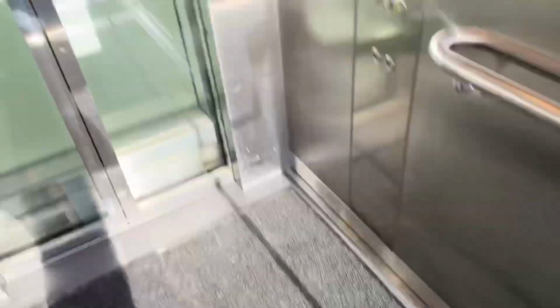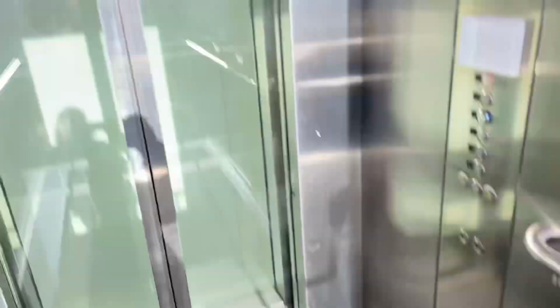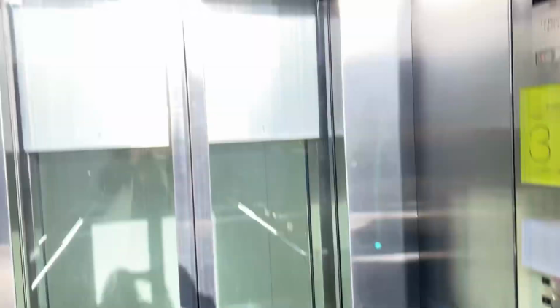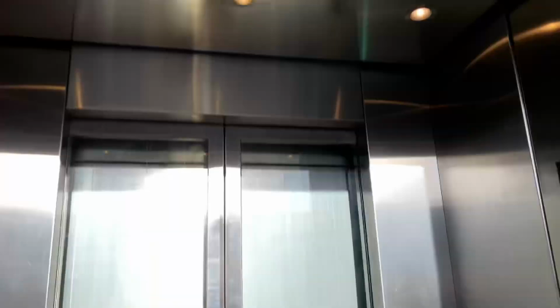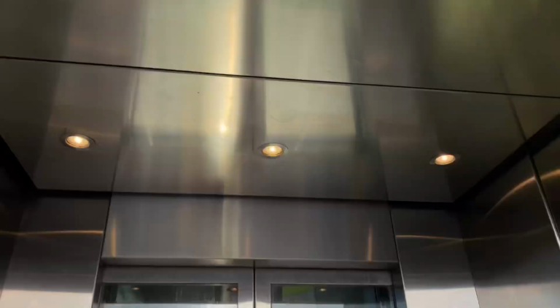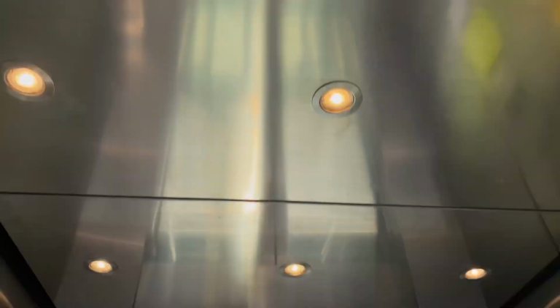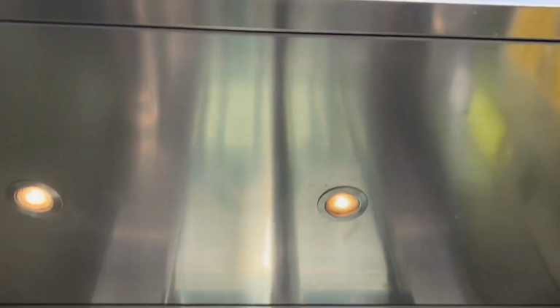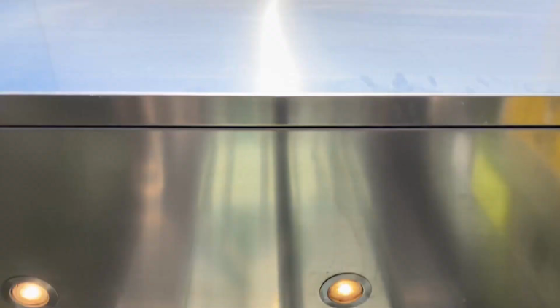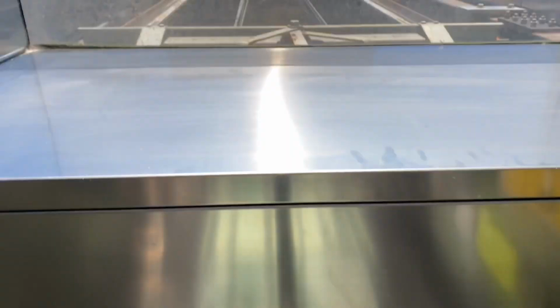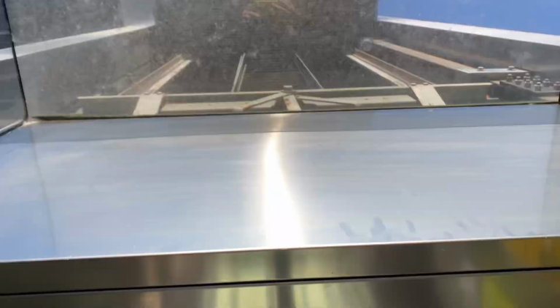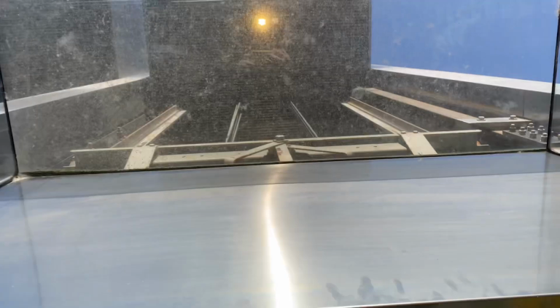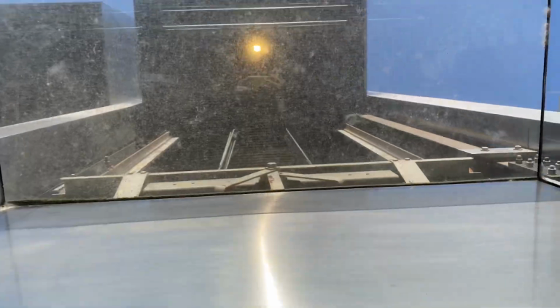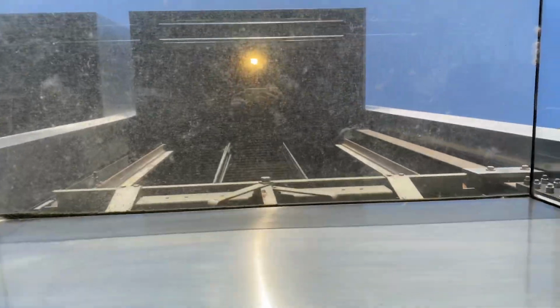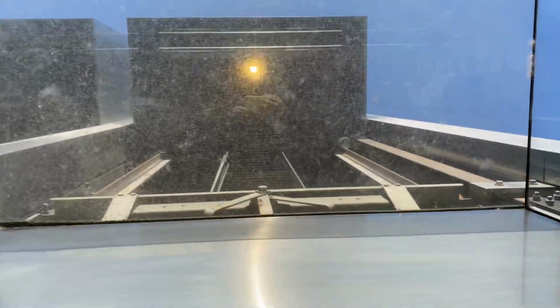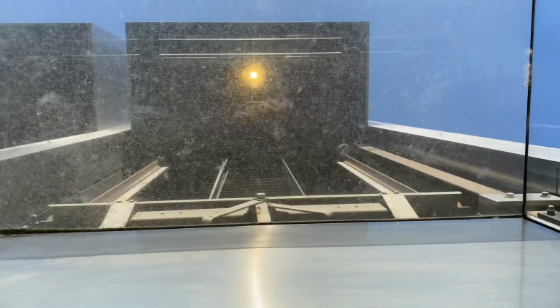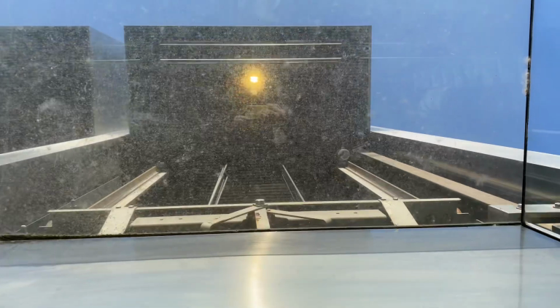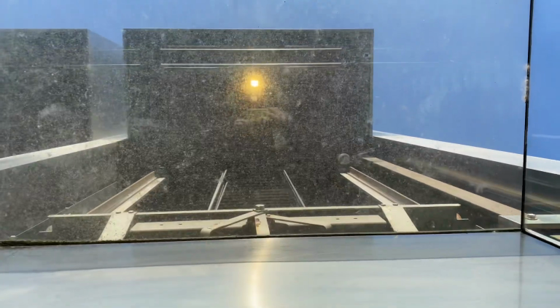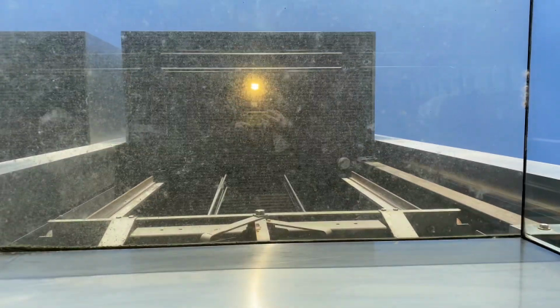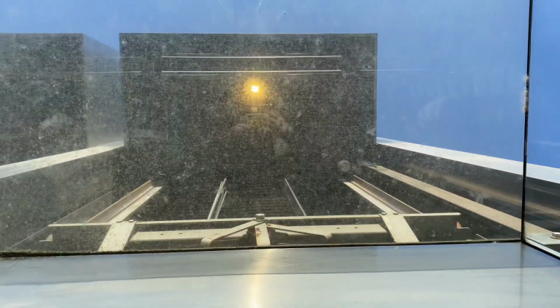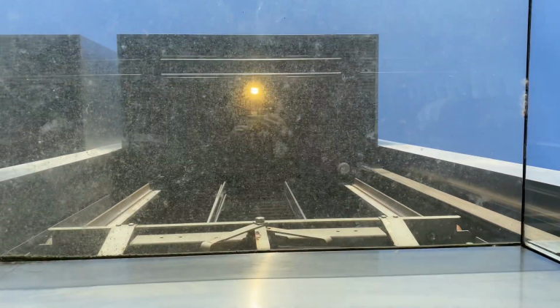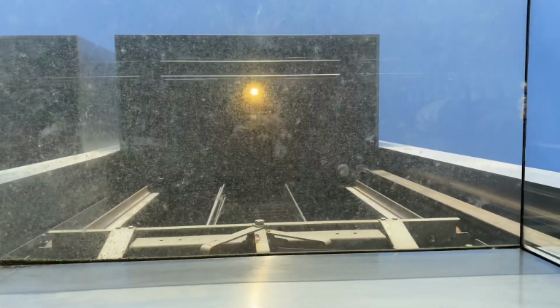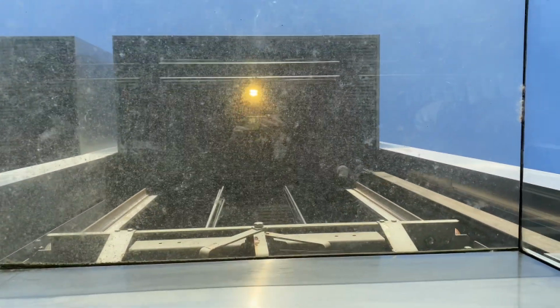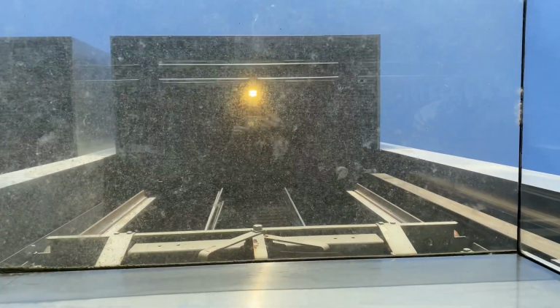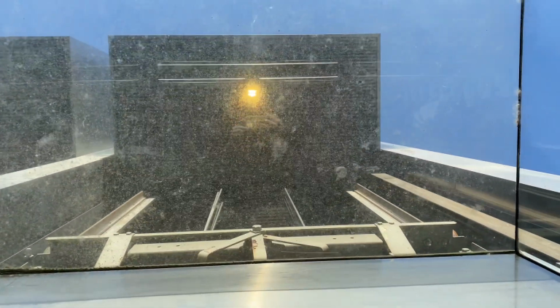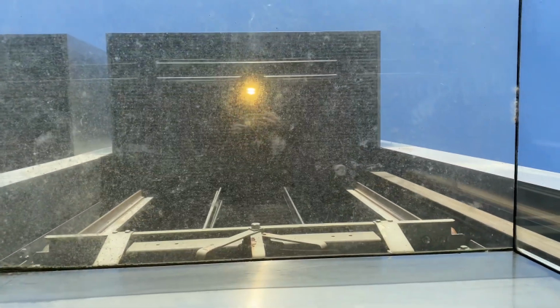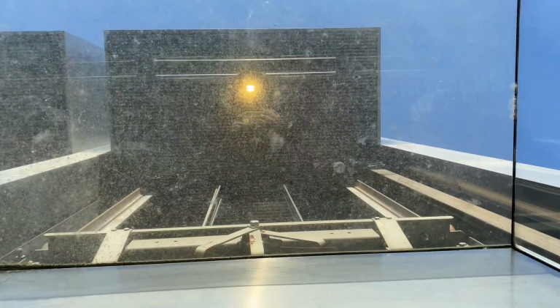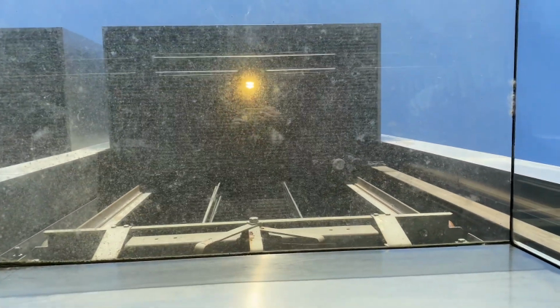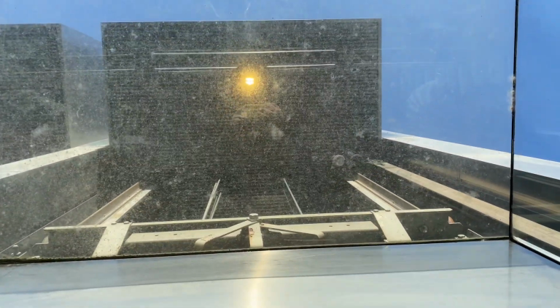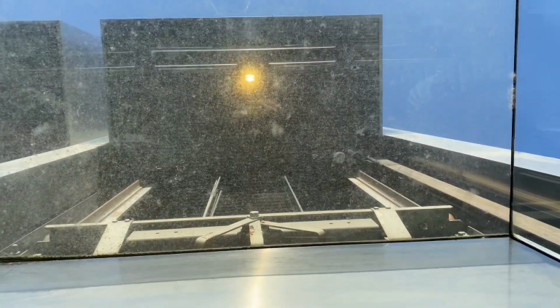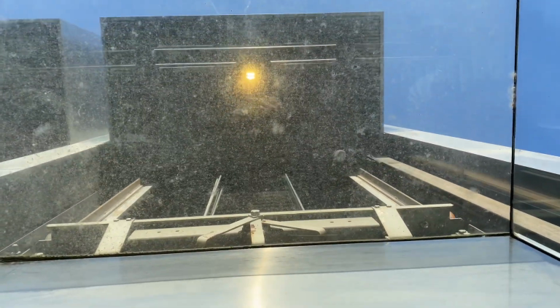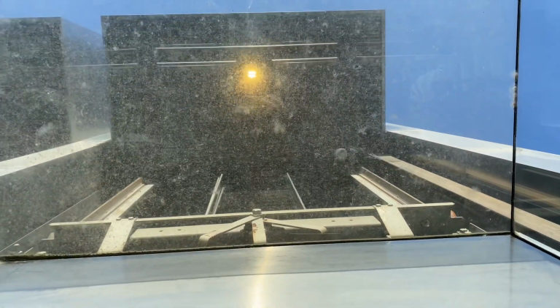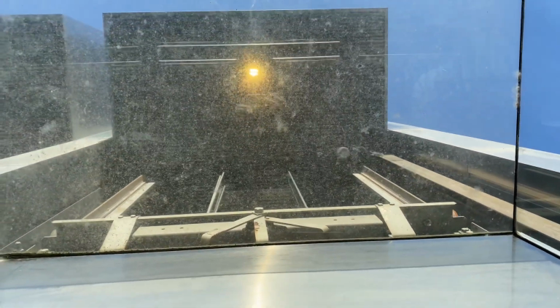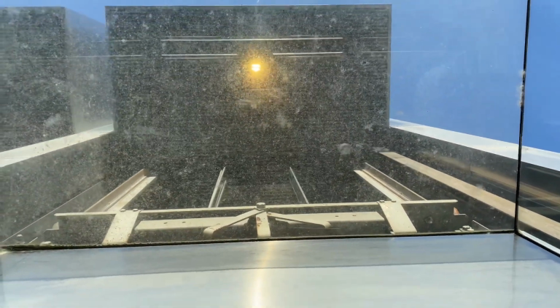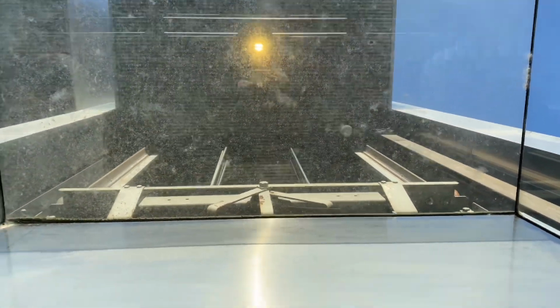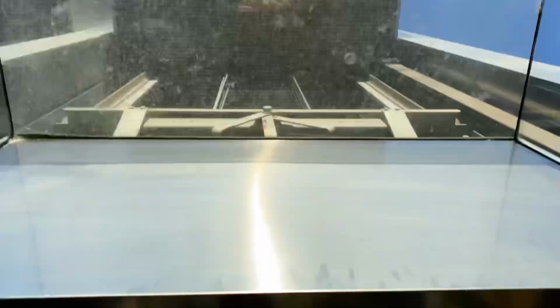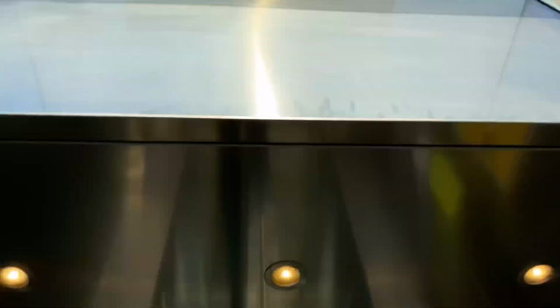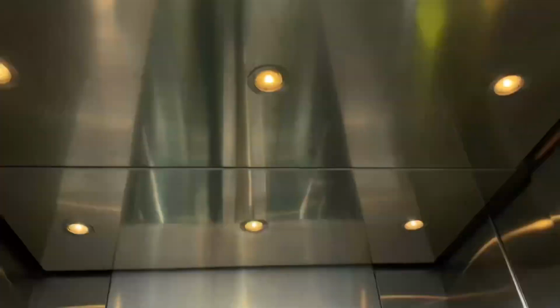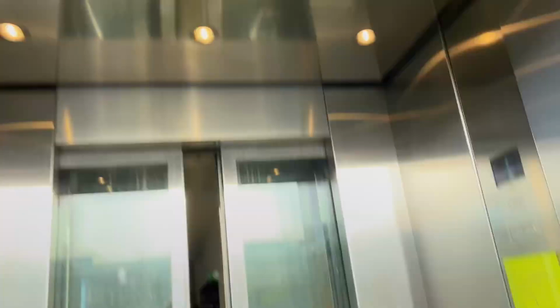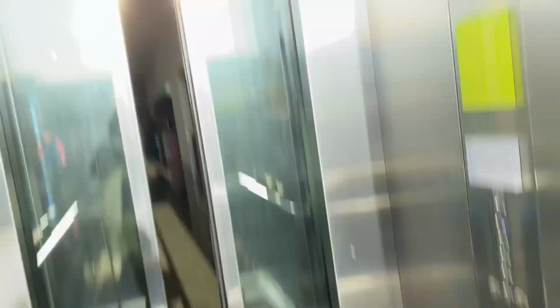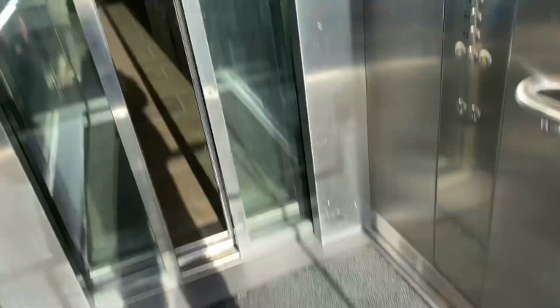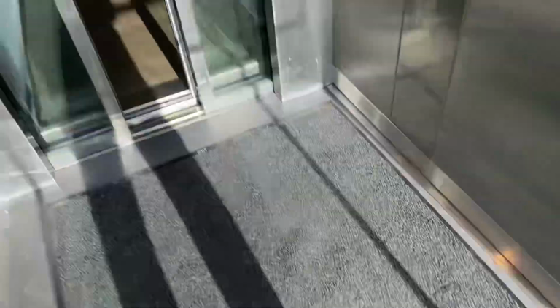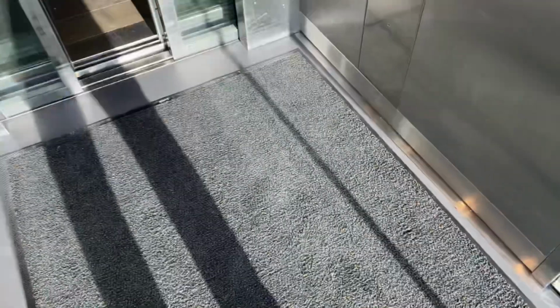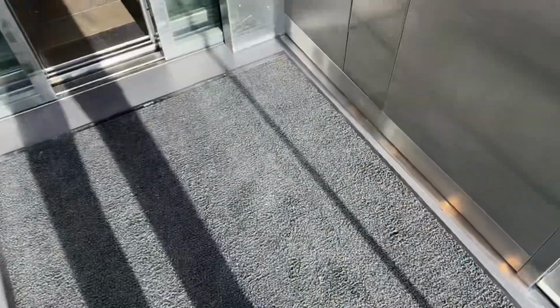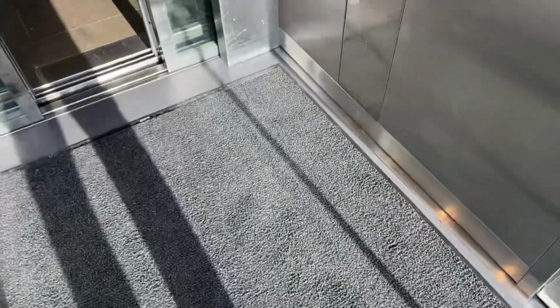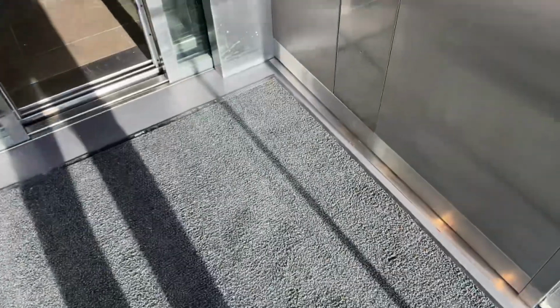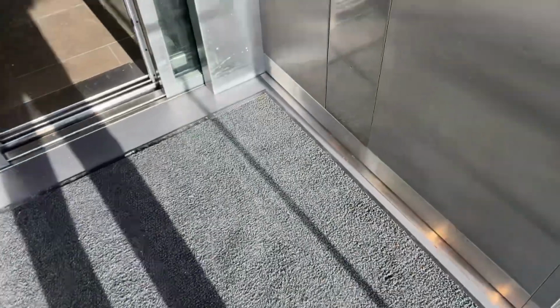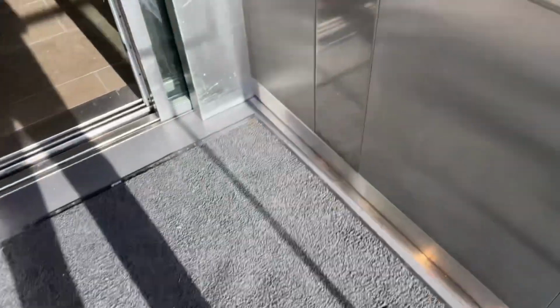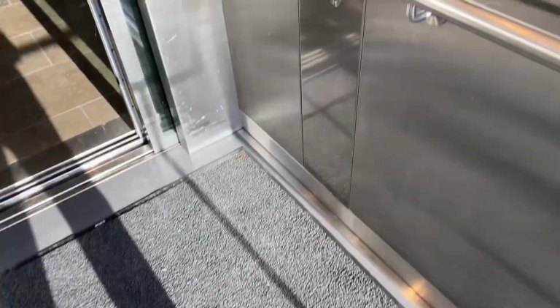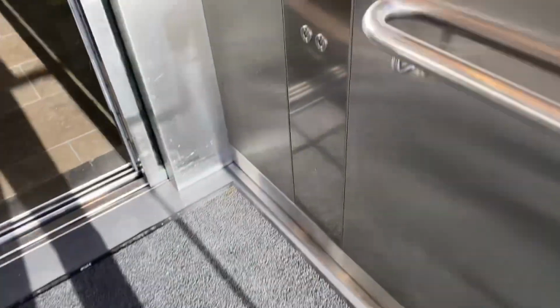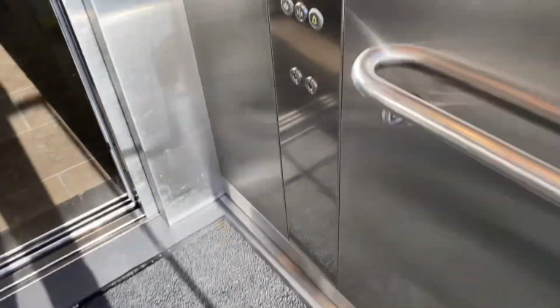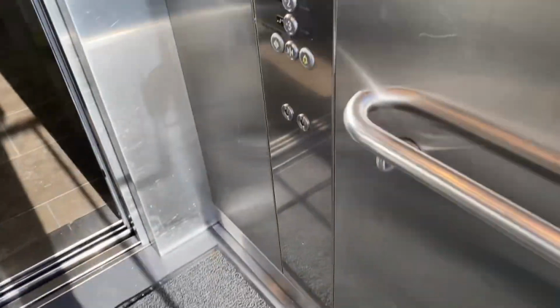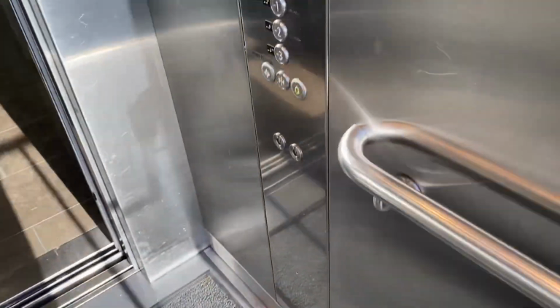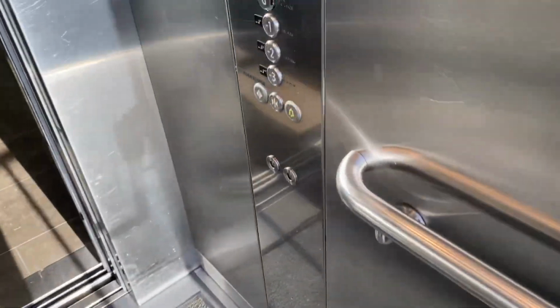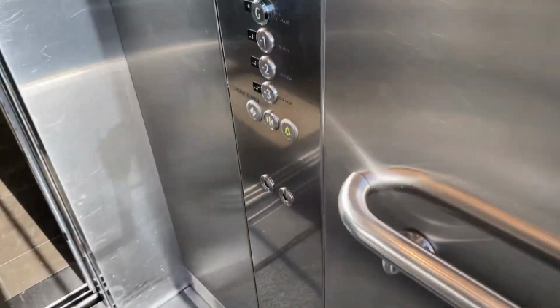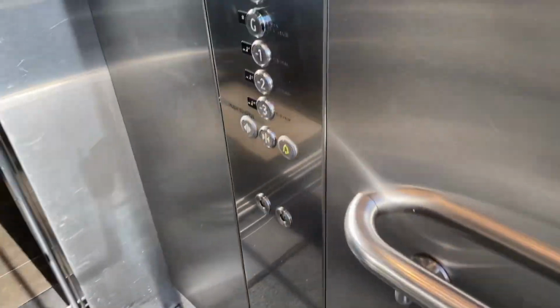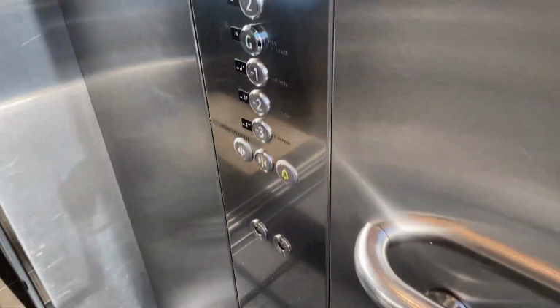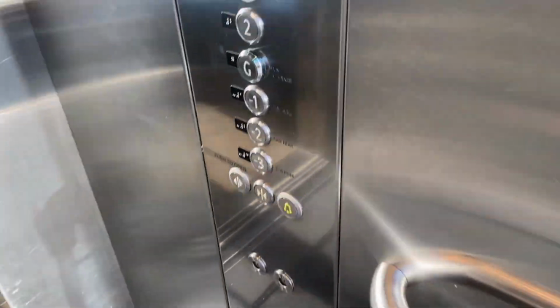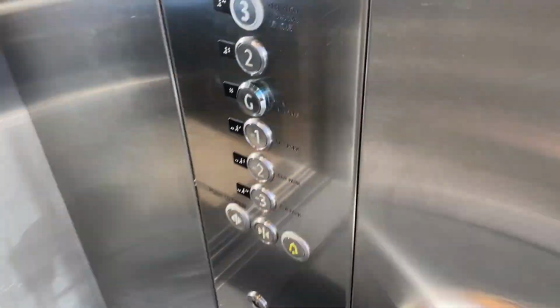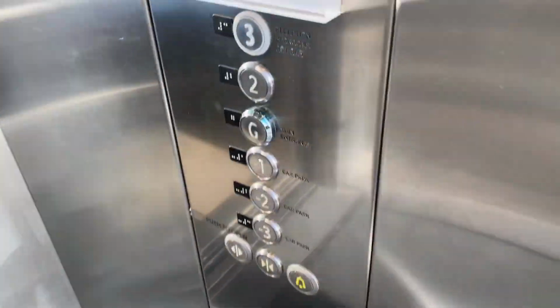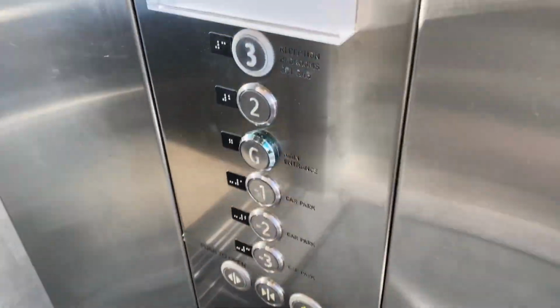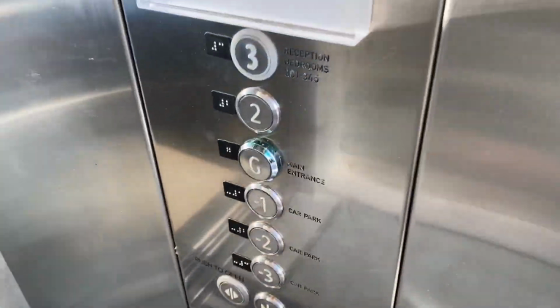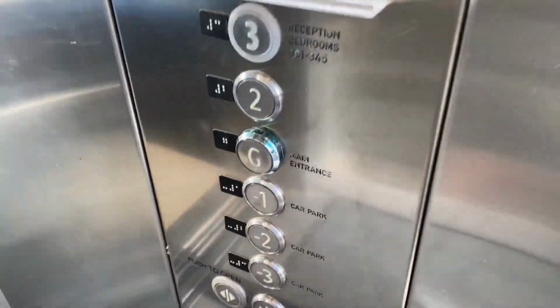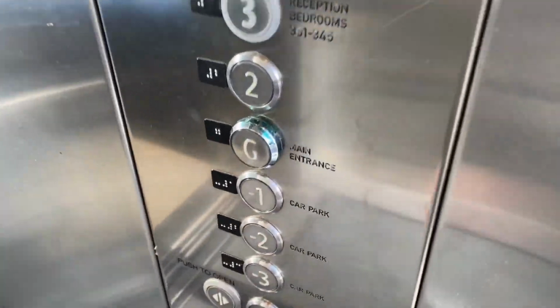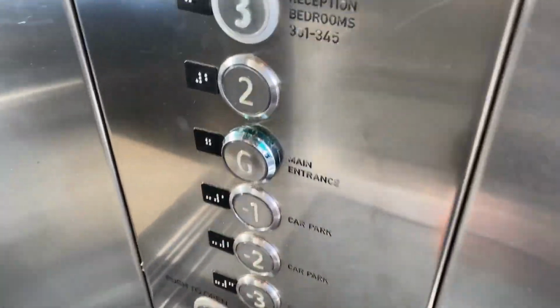As you can see, you can tell it's a motor room because of the two-to-one at the top of the lift.